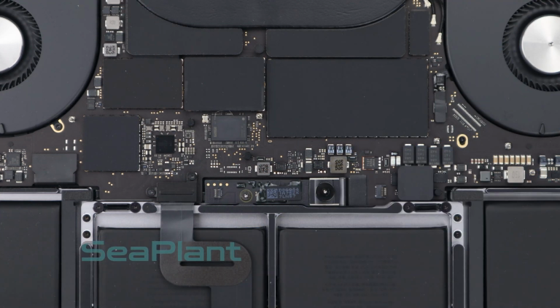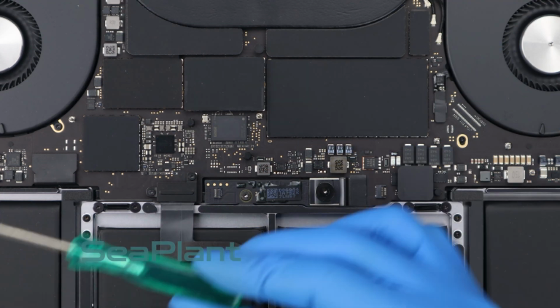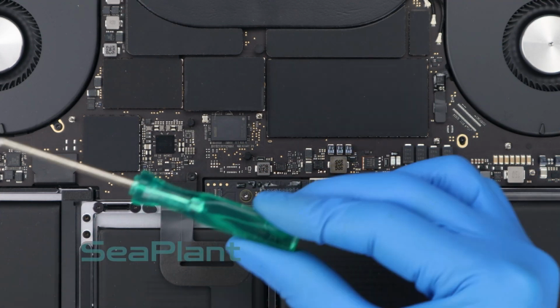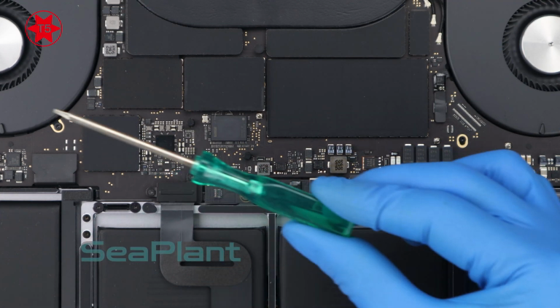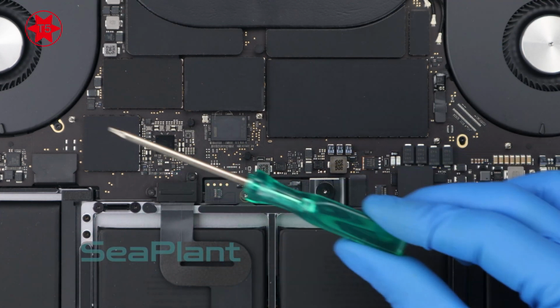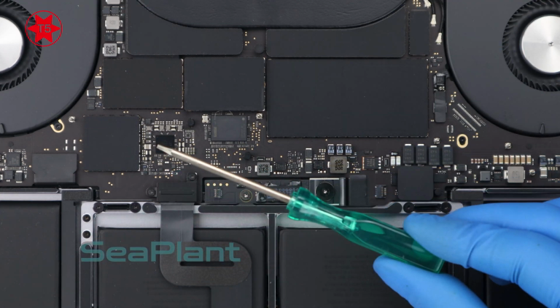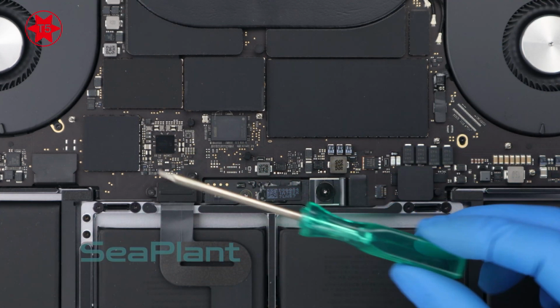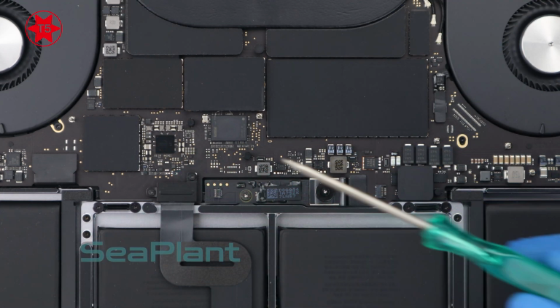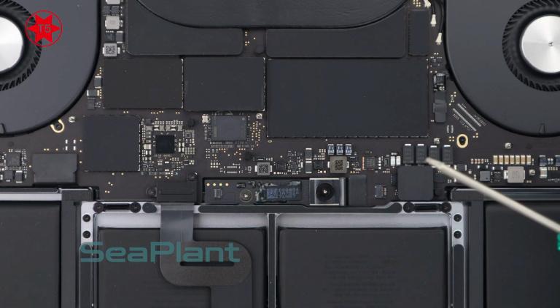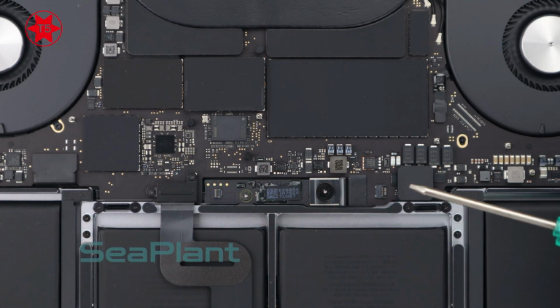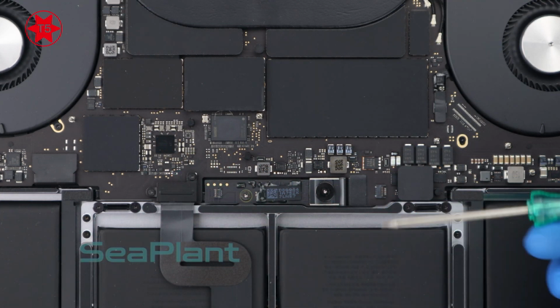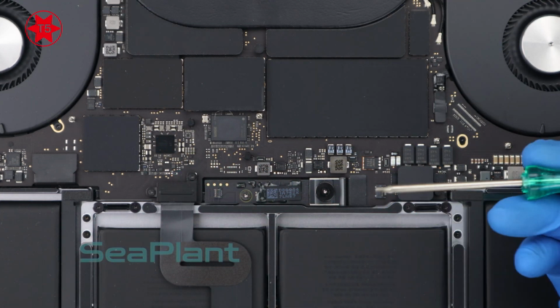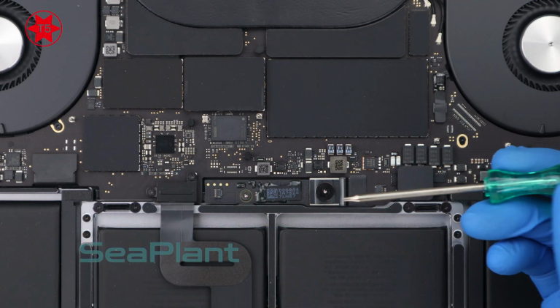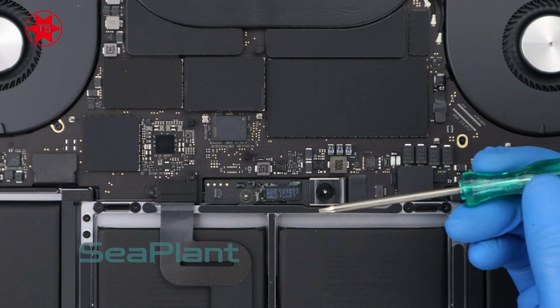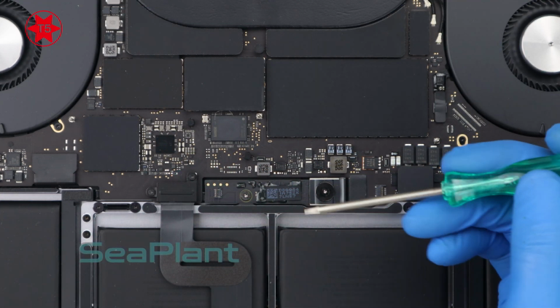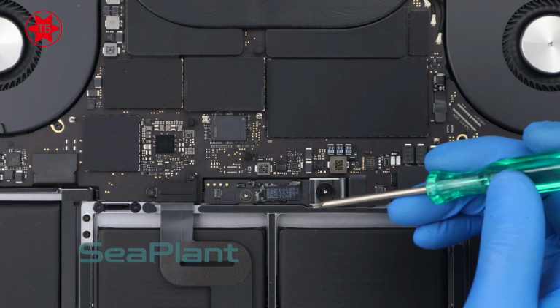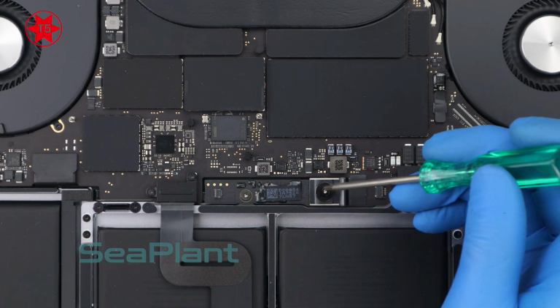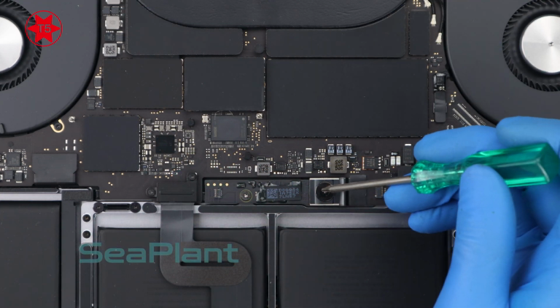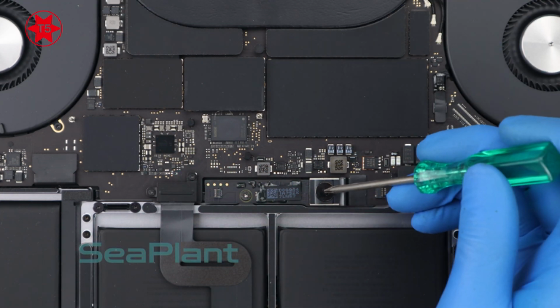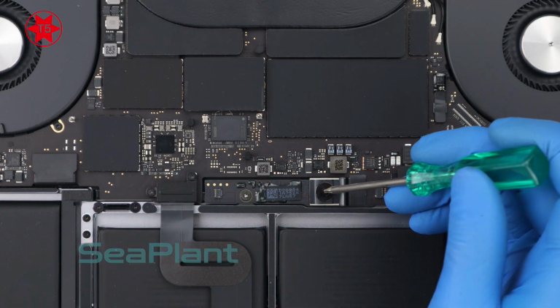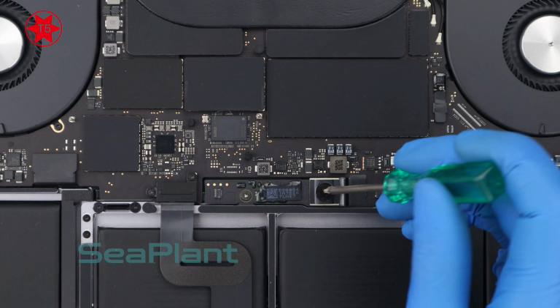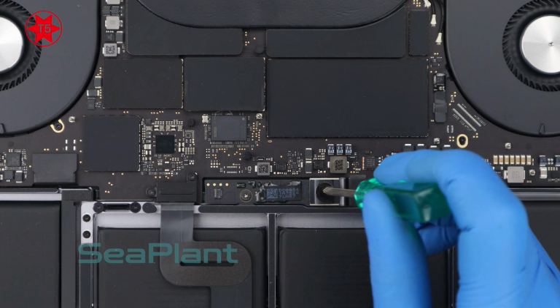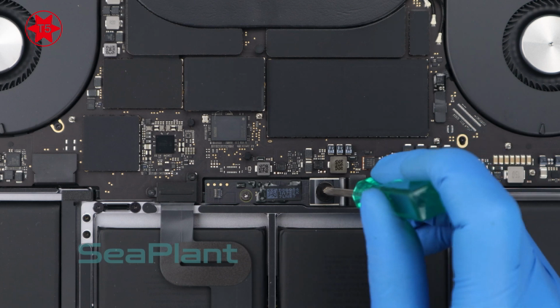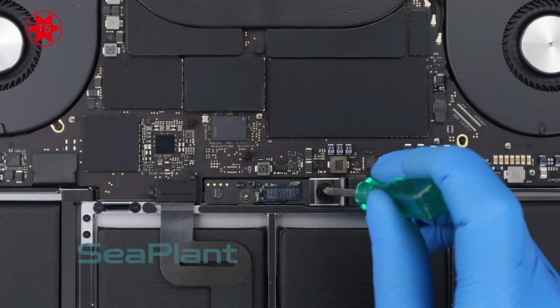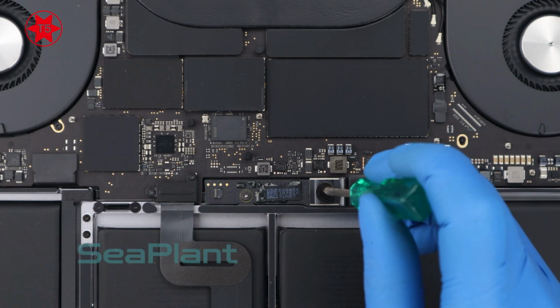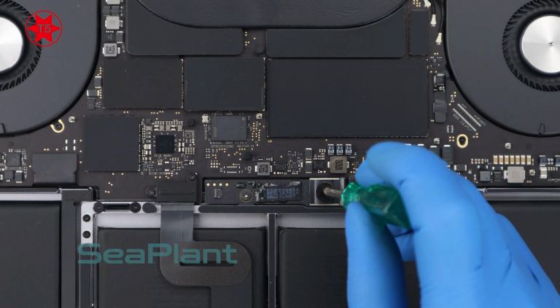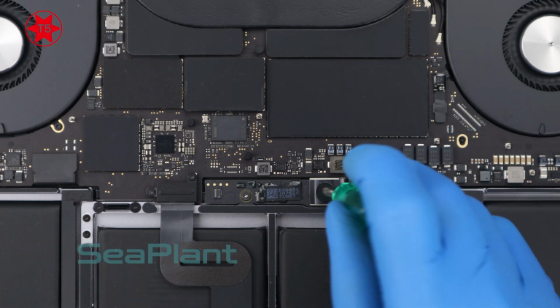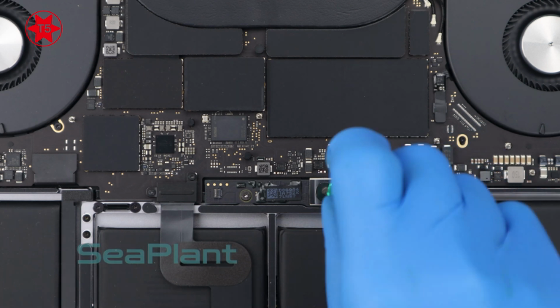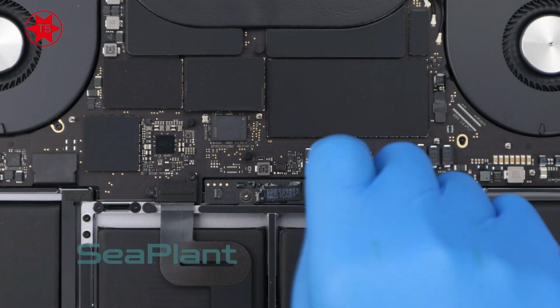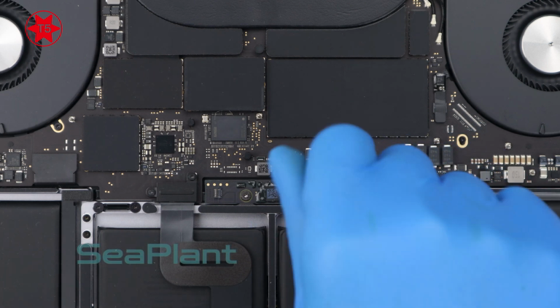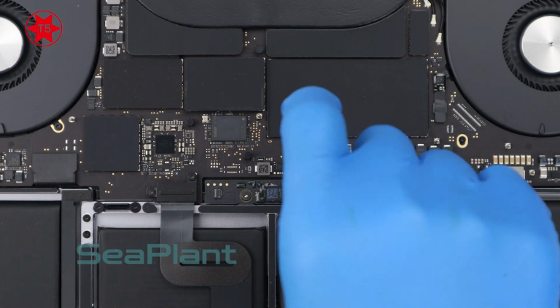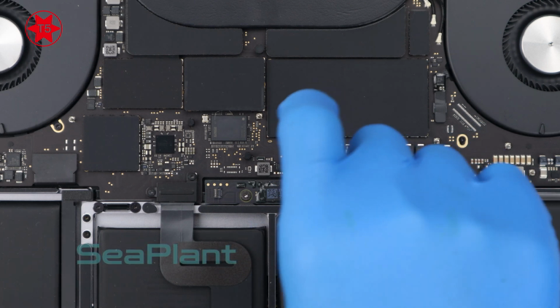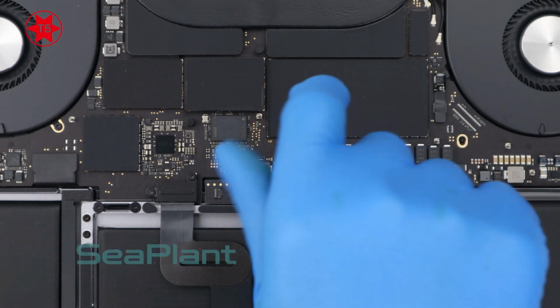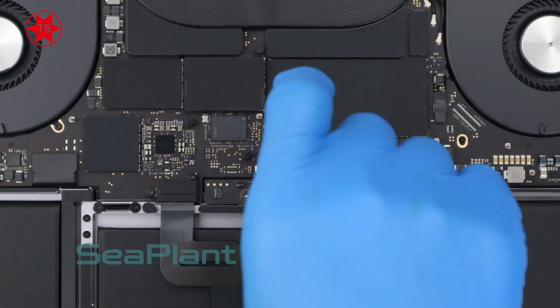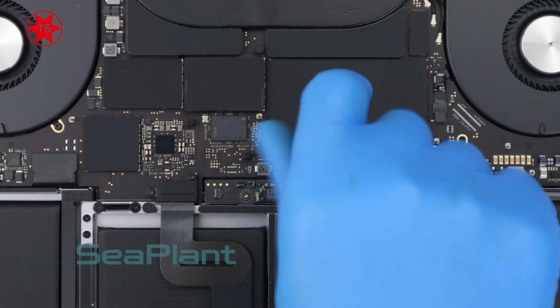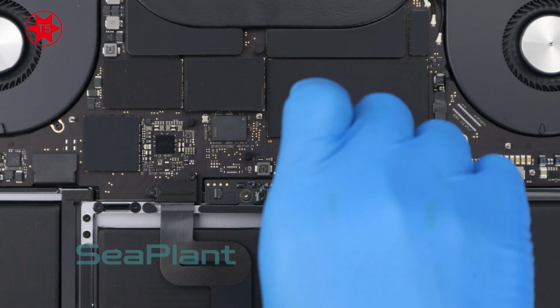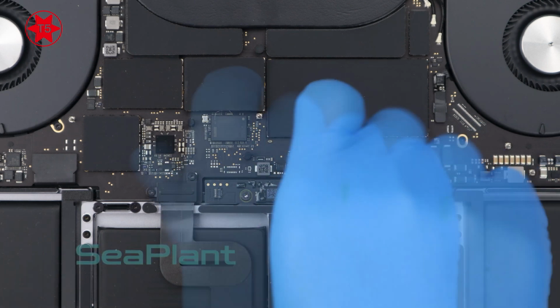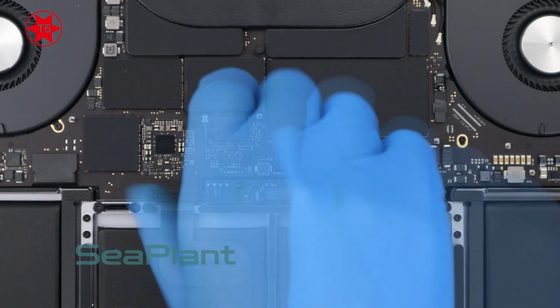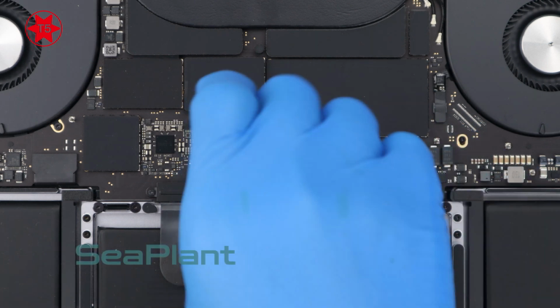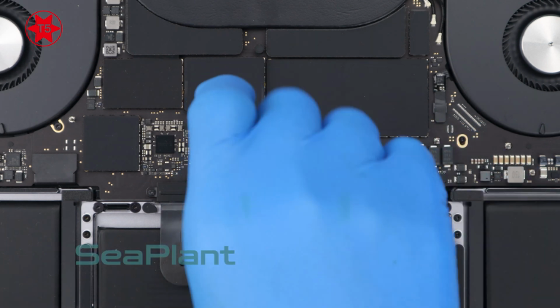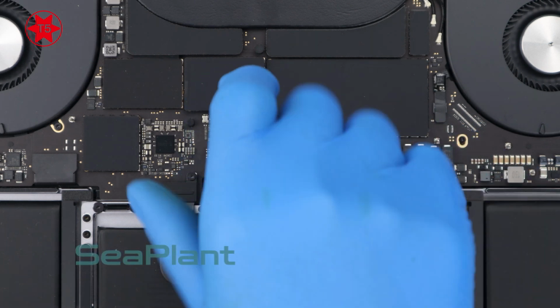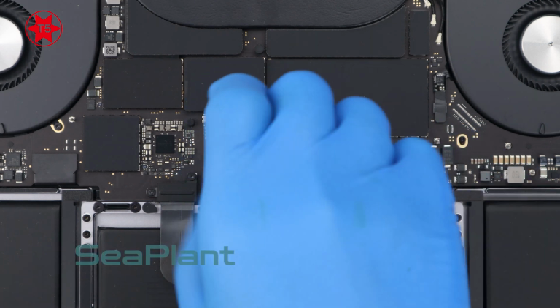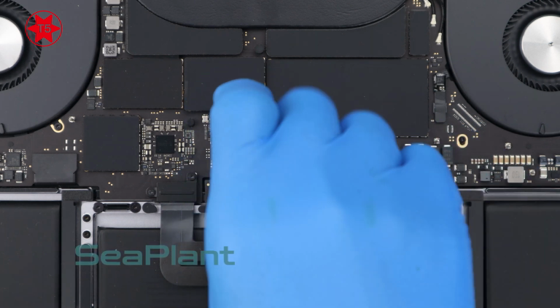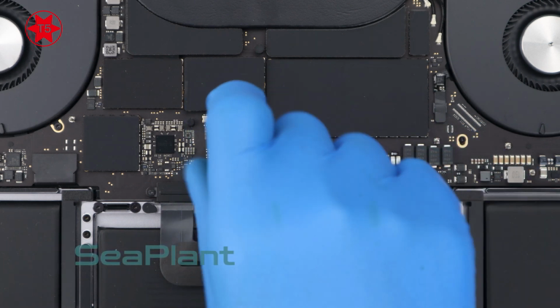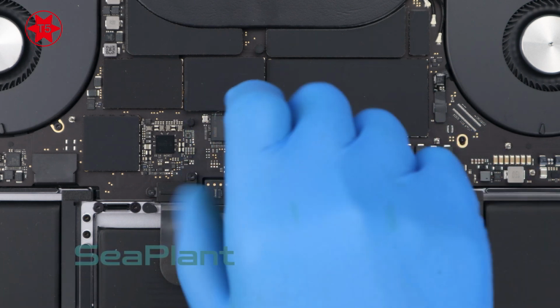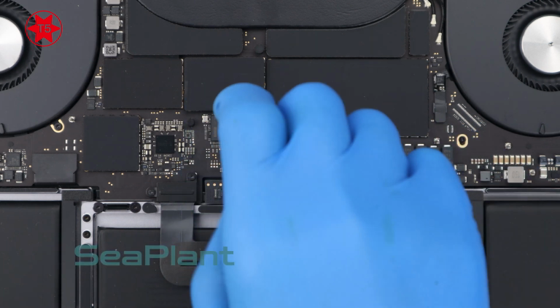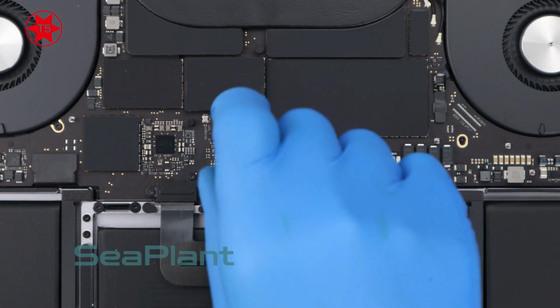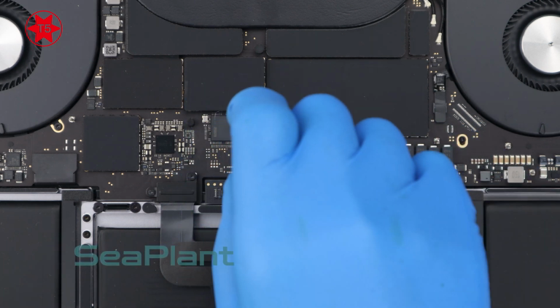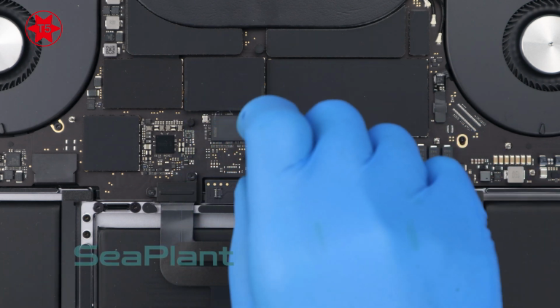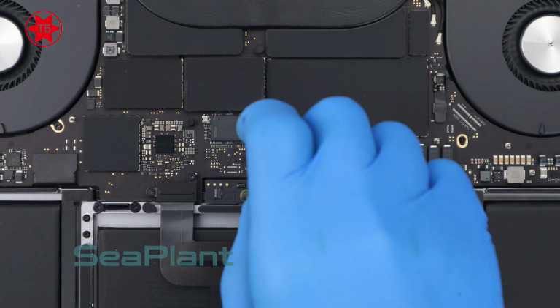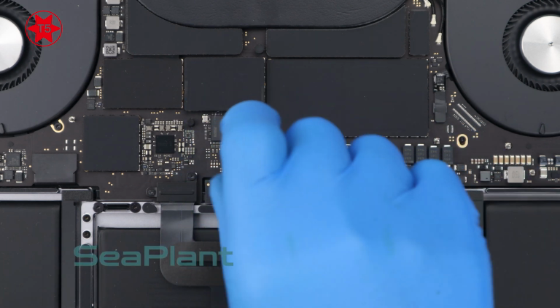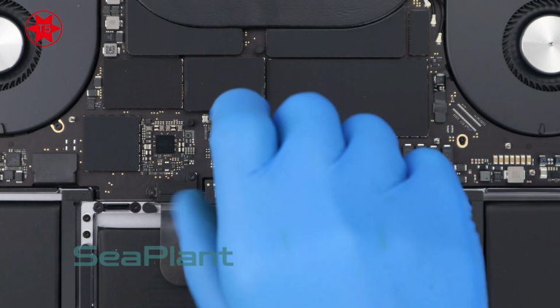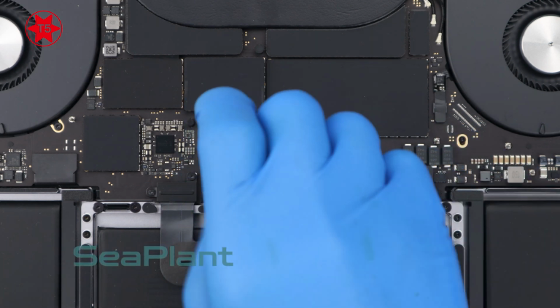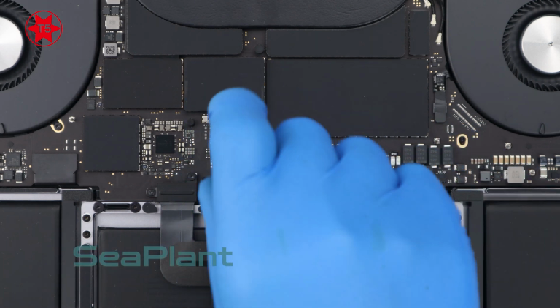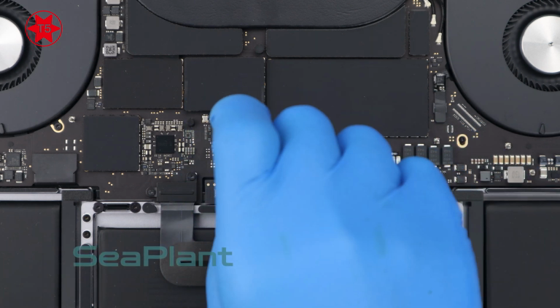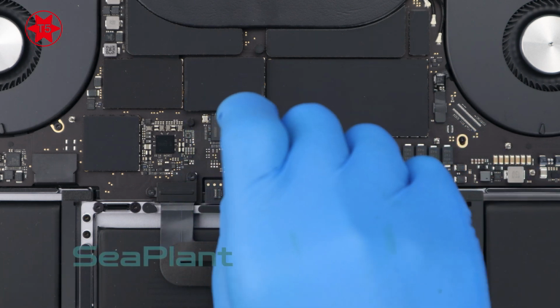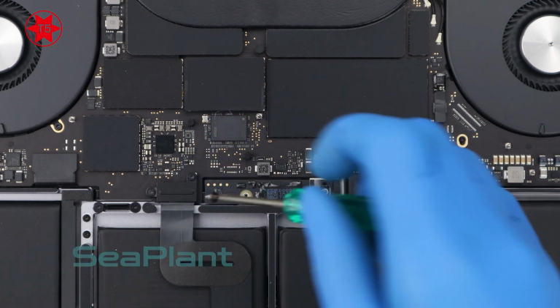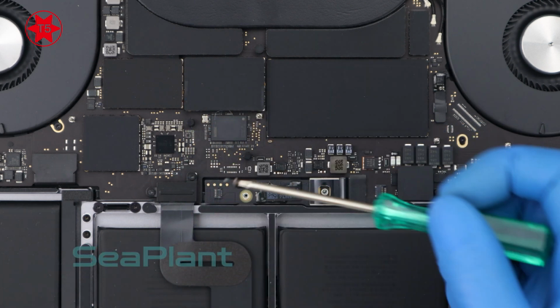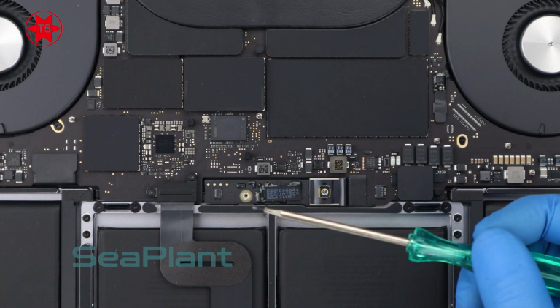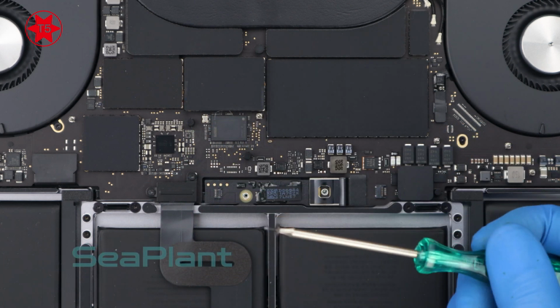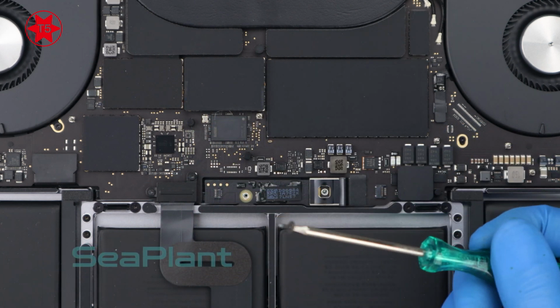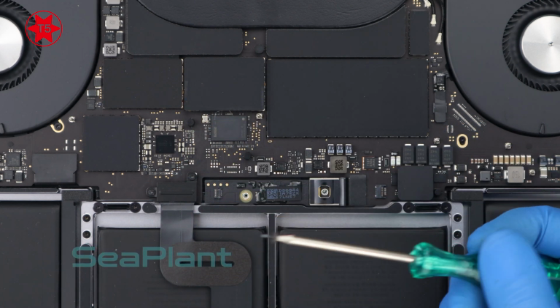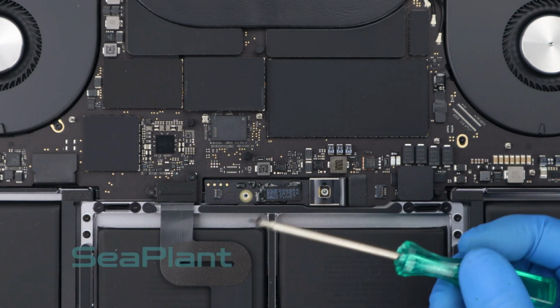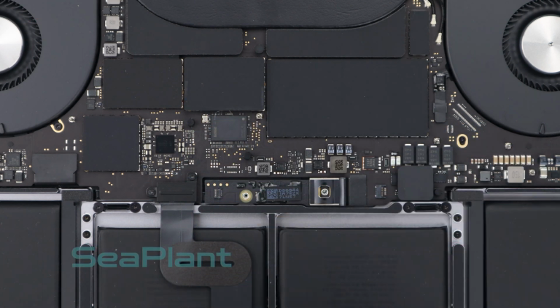Use the T5 torx driver to remove the screw of the battery power connector and the screw of the battery board.